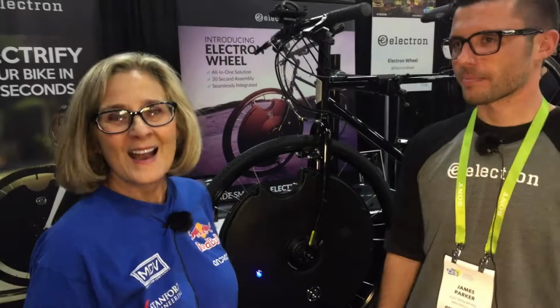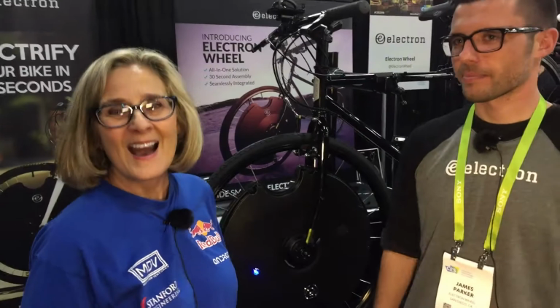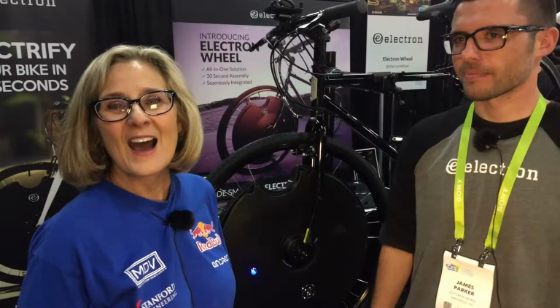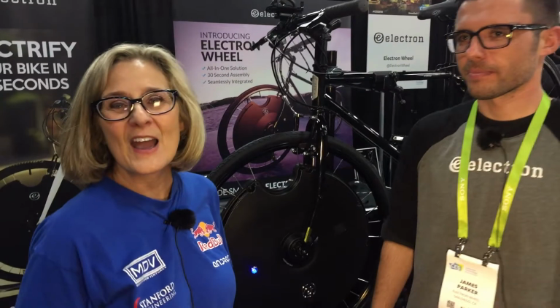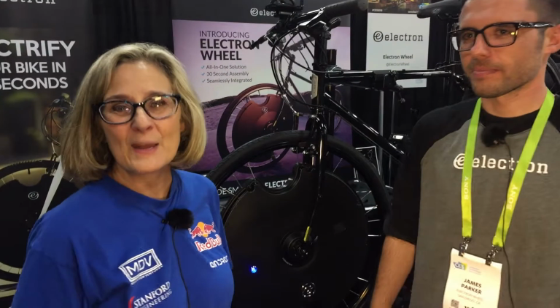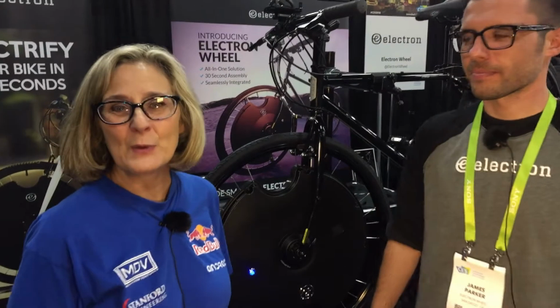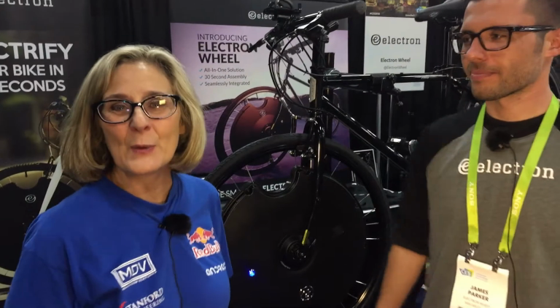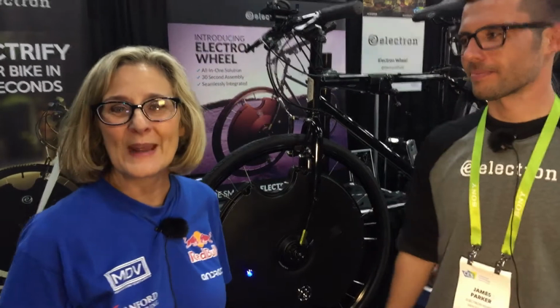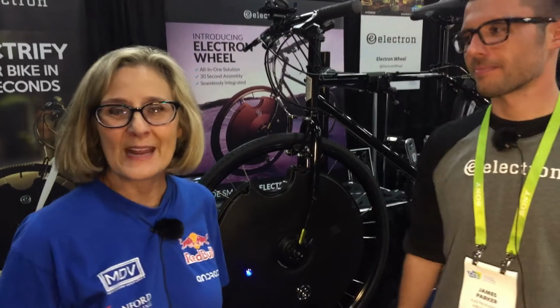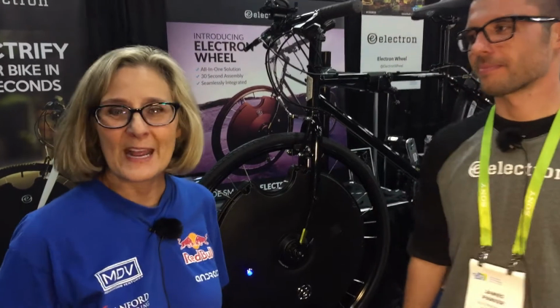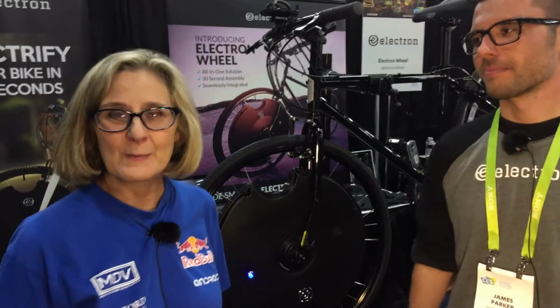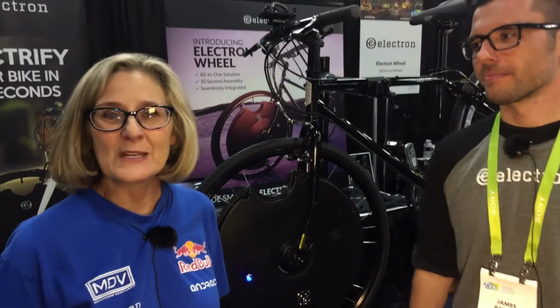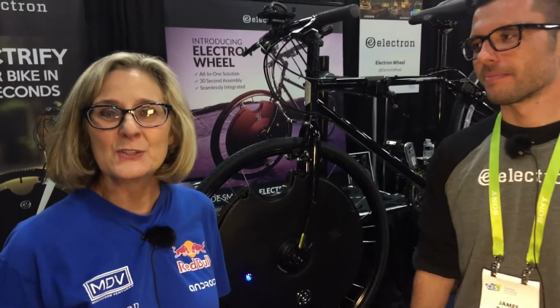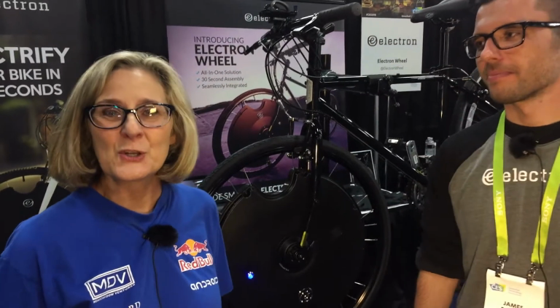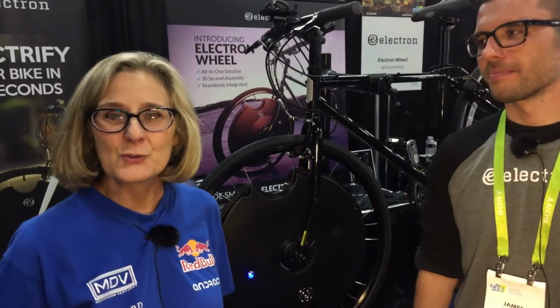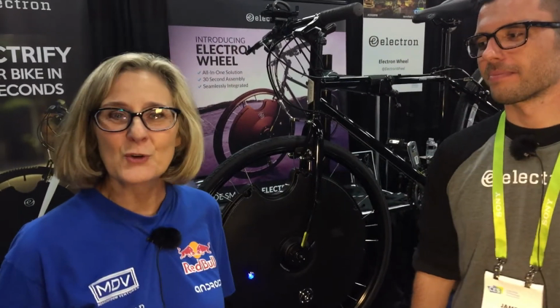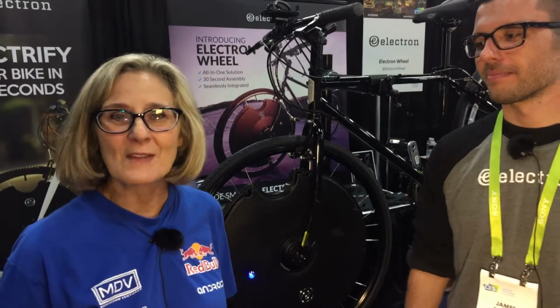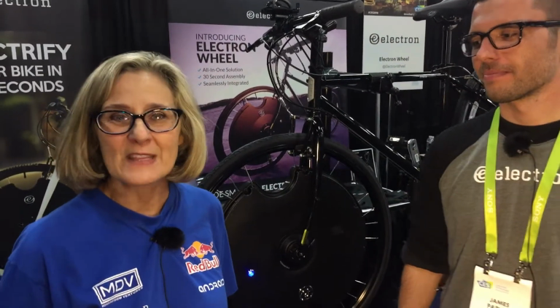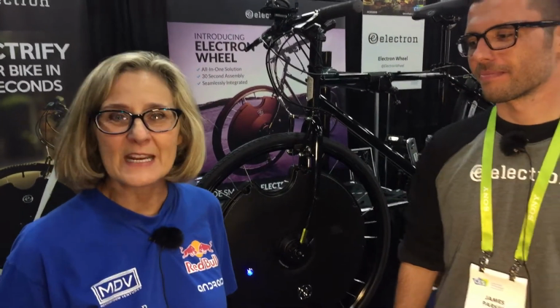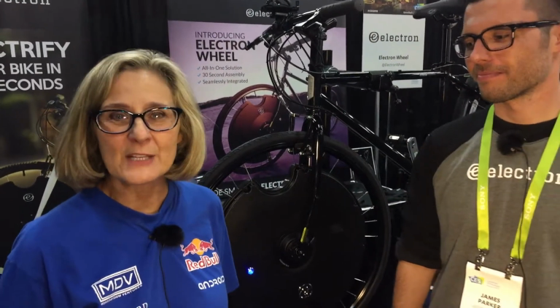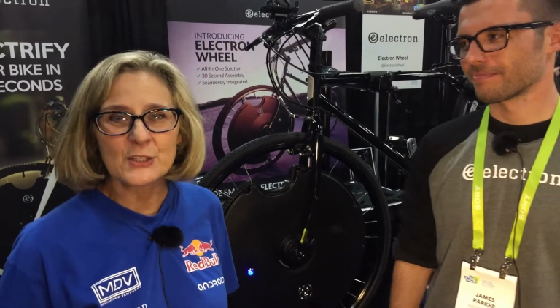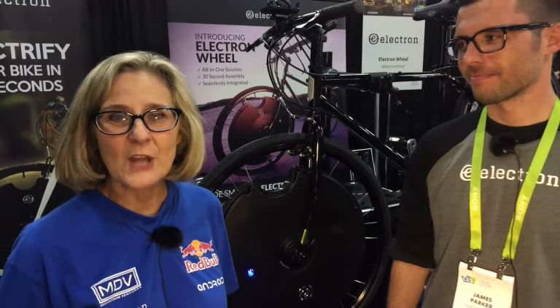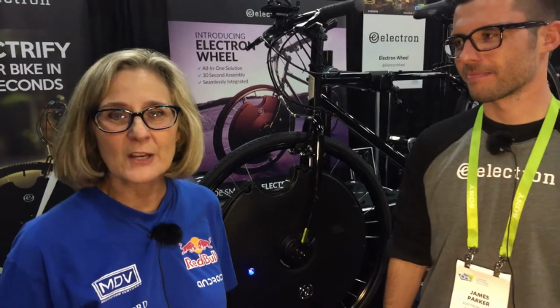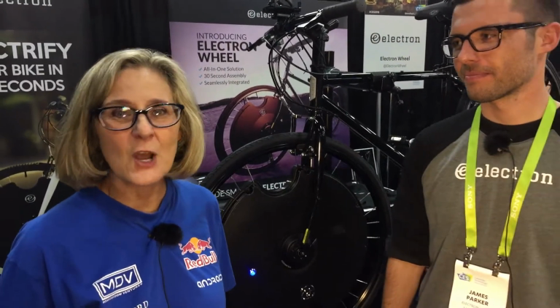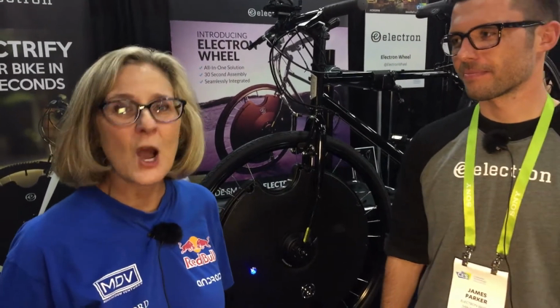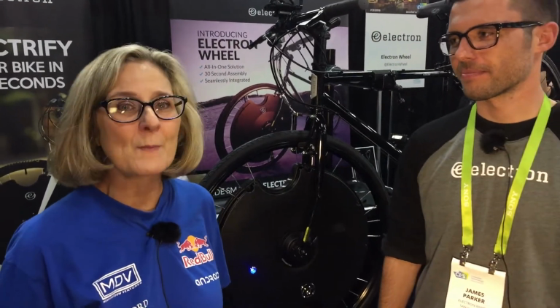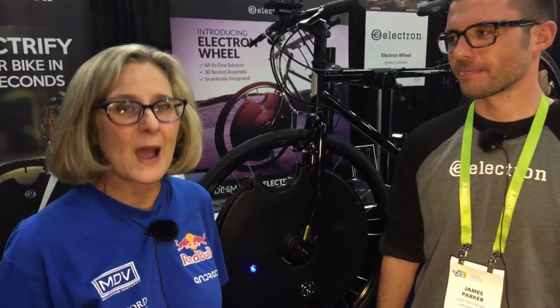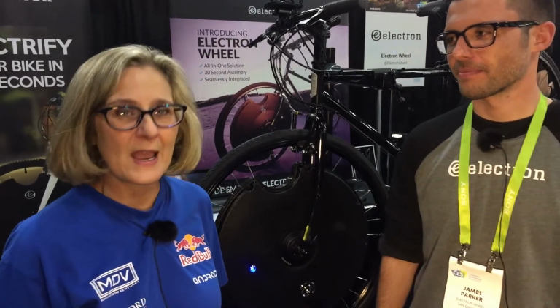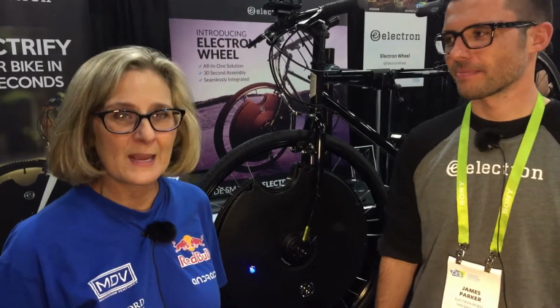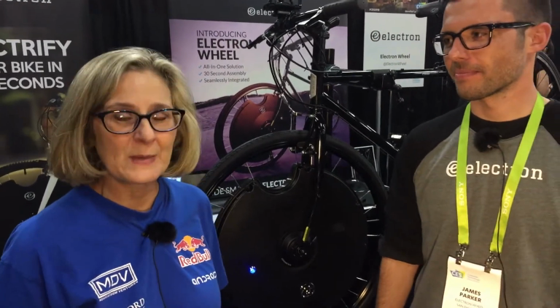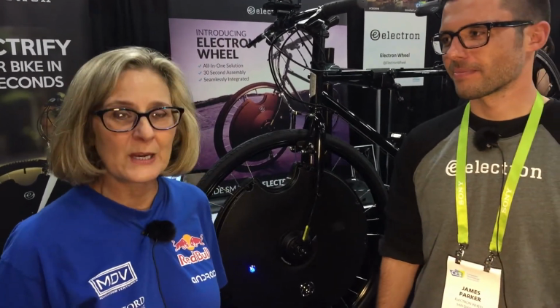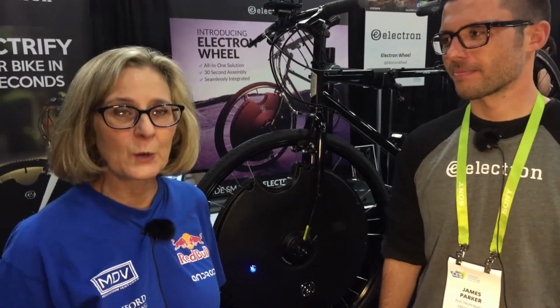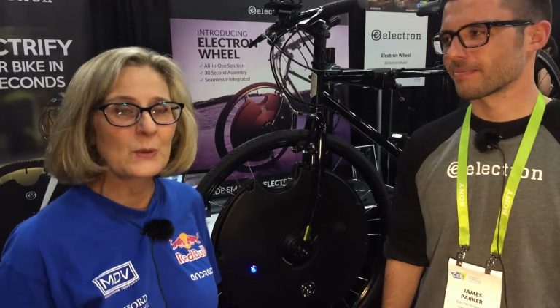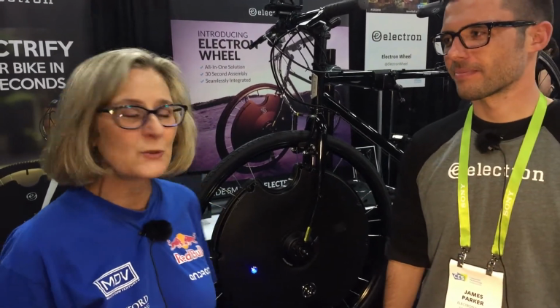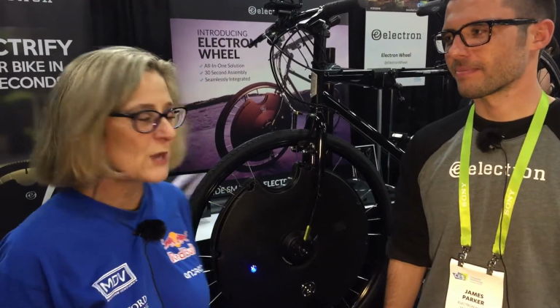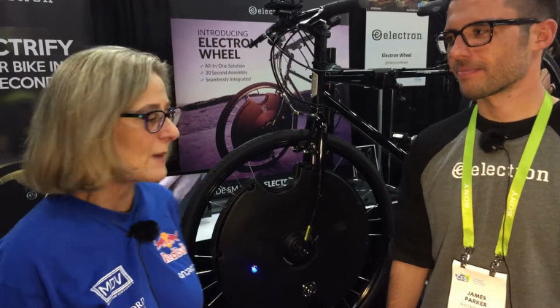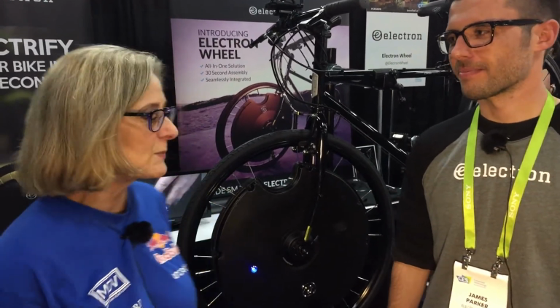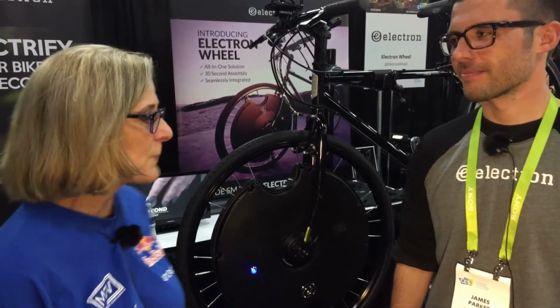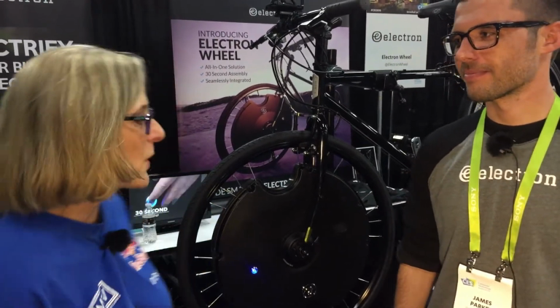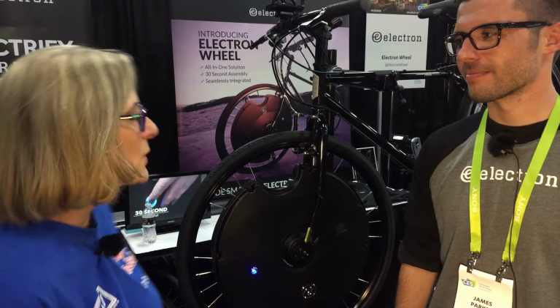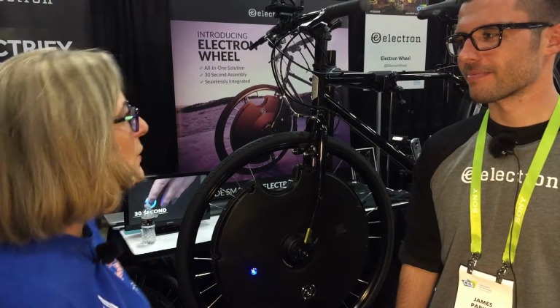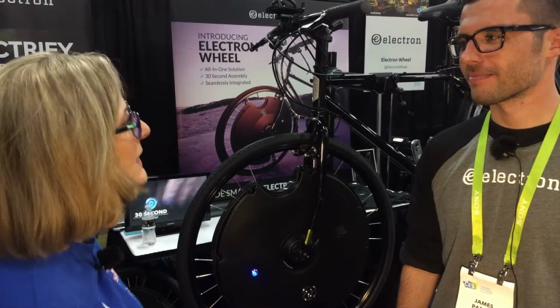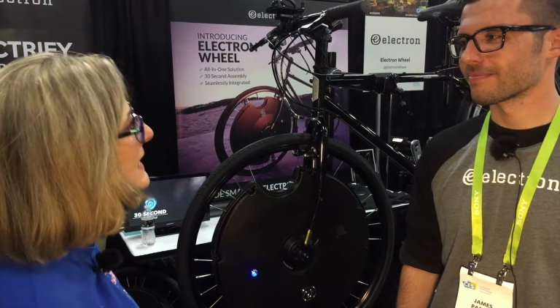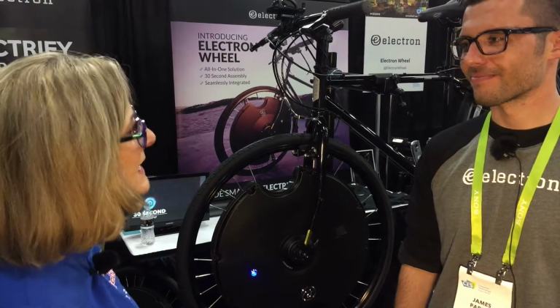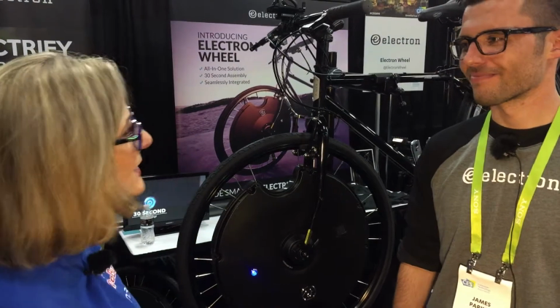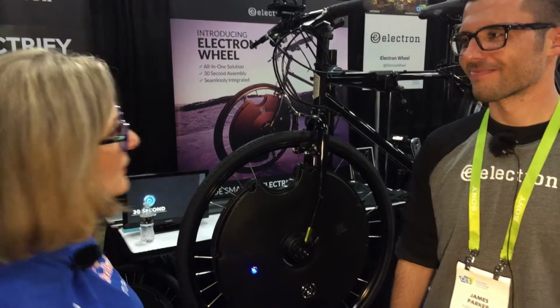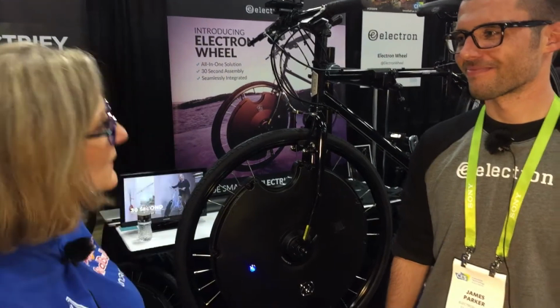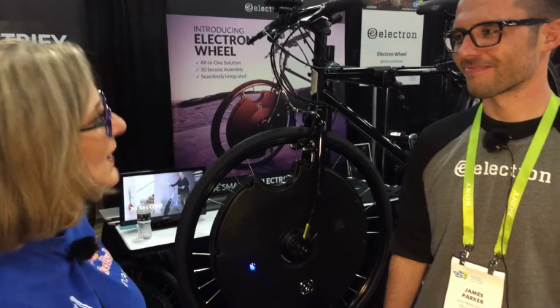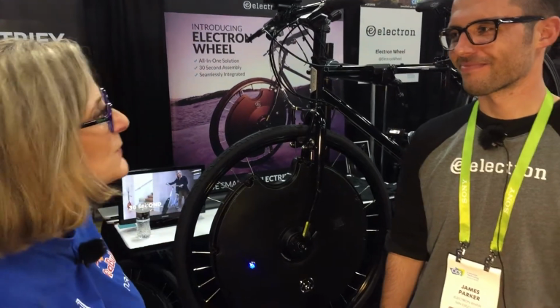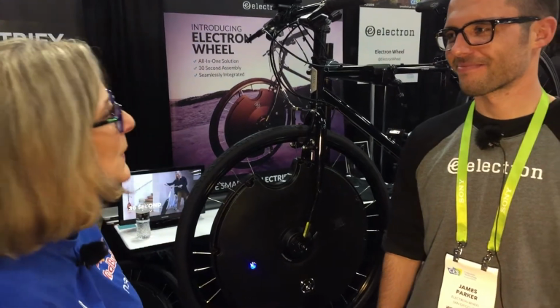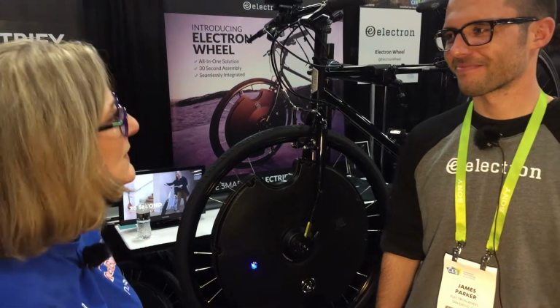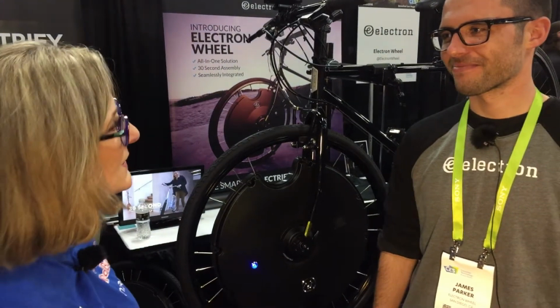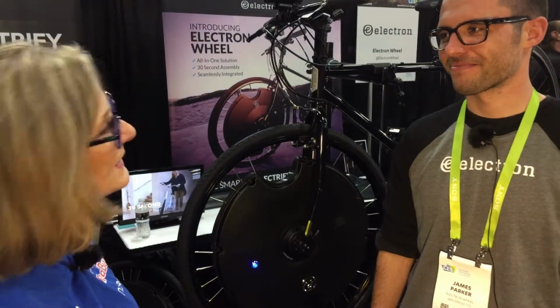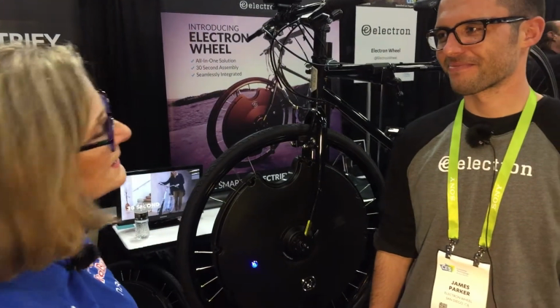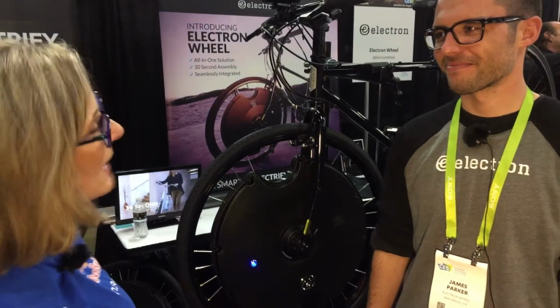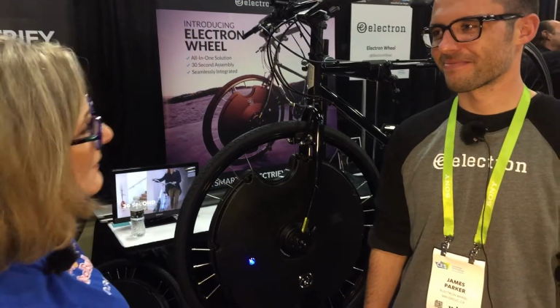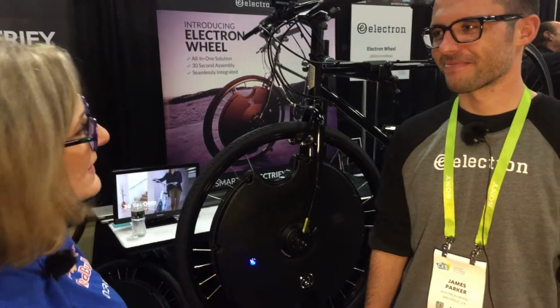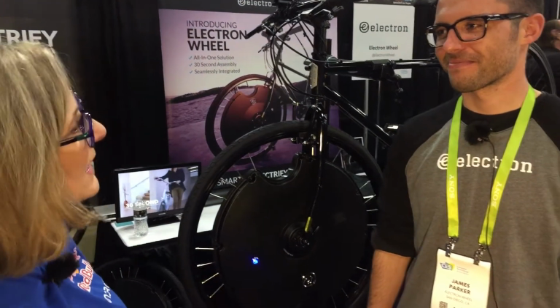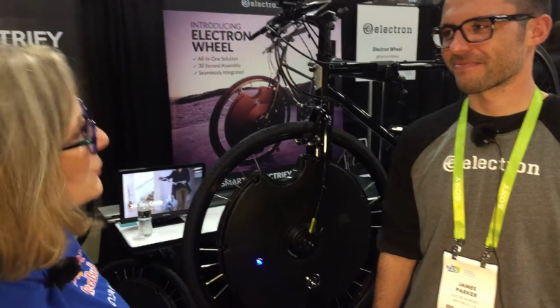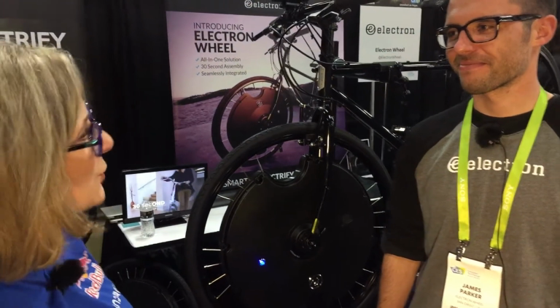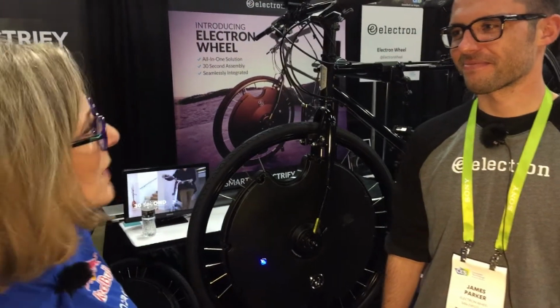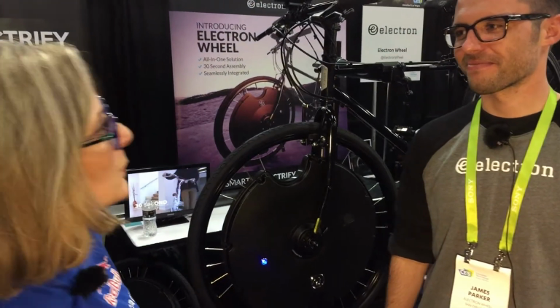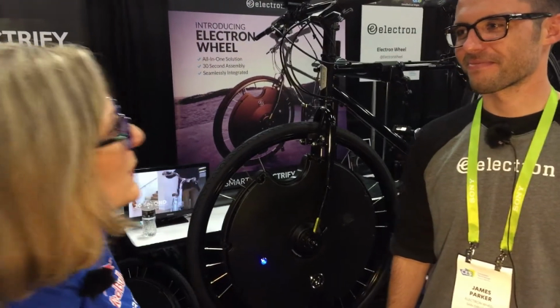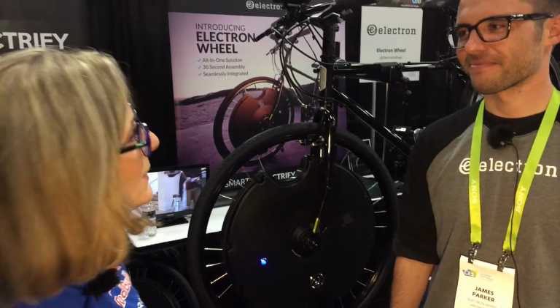Hi, I'm Luann Hammond, DrivingNation.com. I am here with James Parker. He is the Vice President of Electron Wheels.